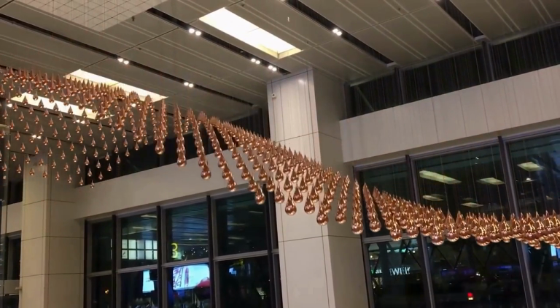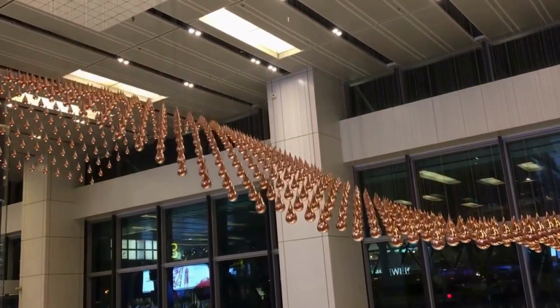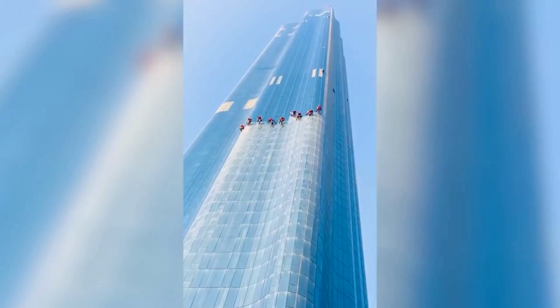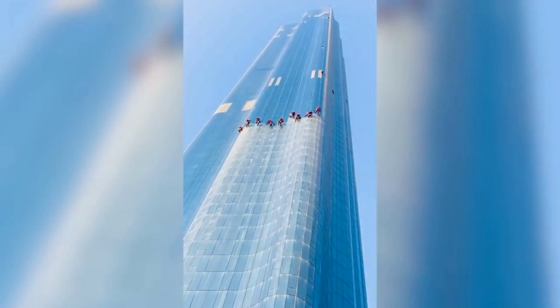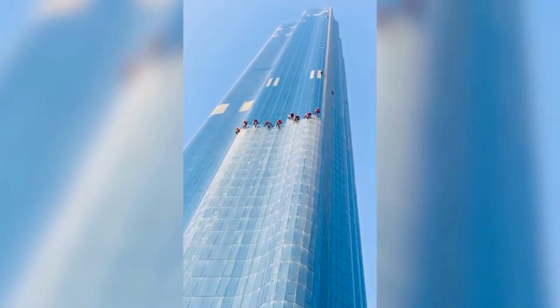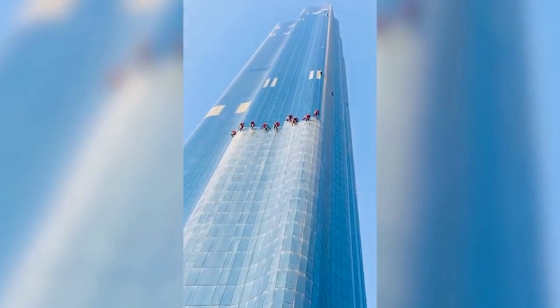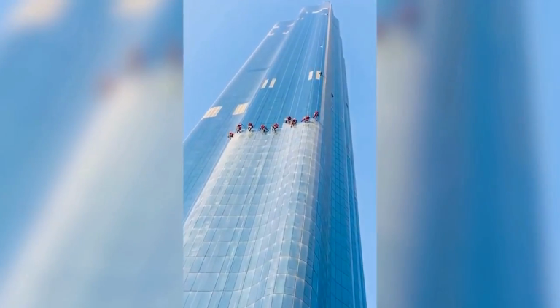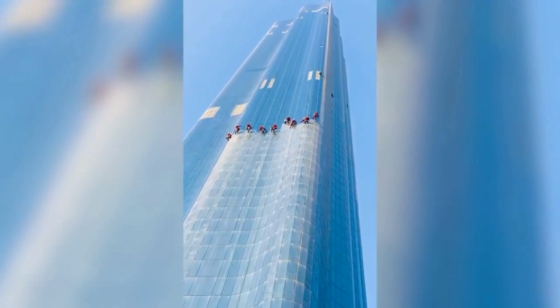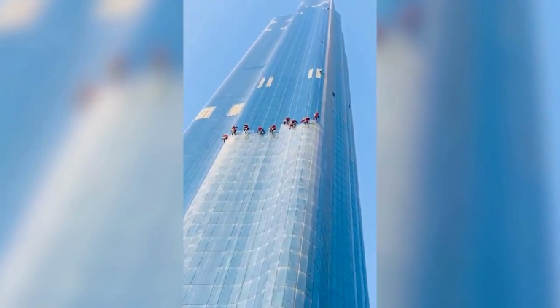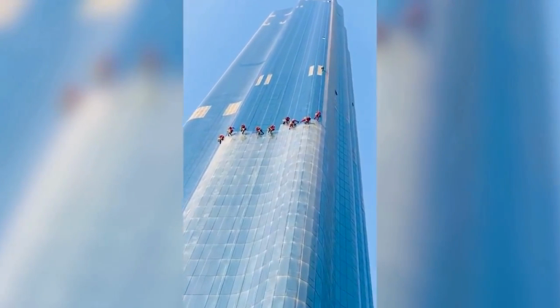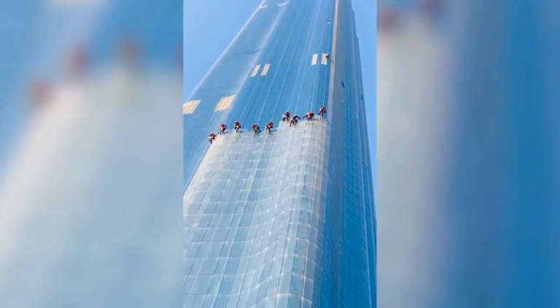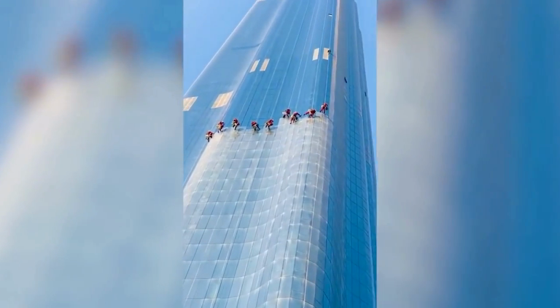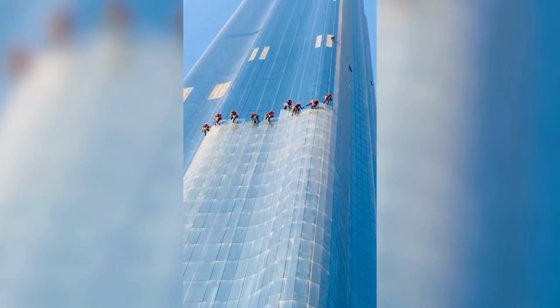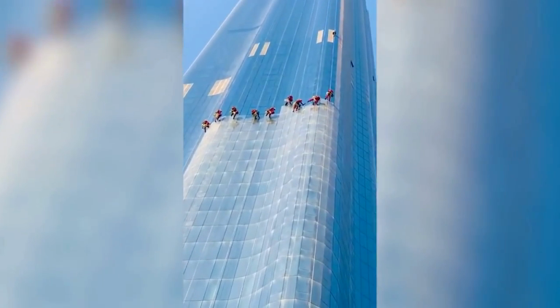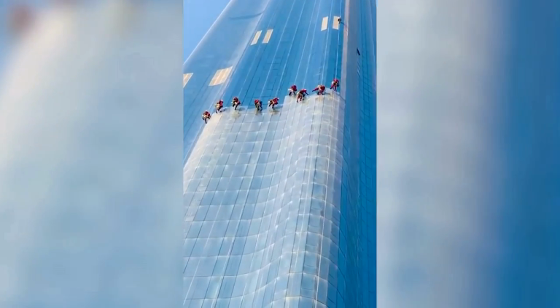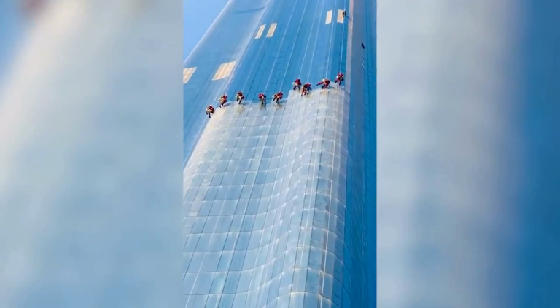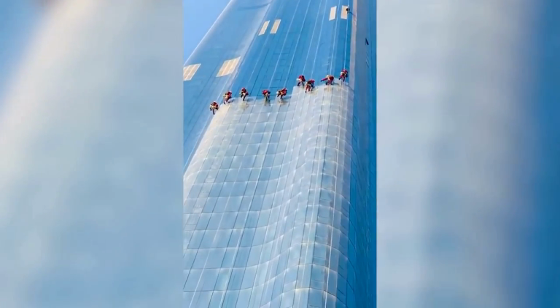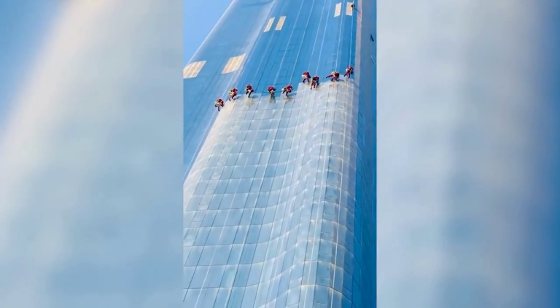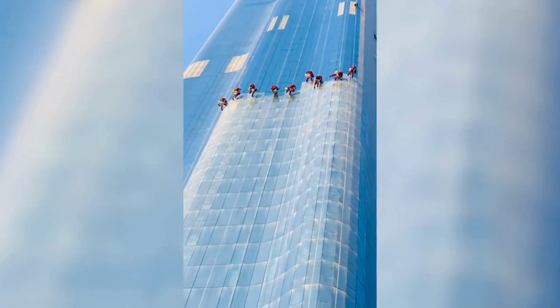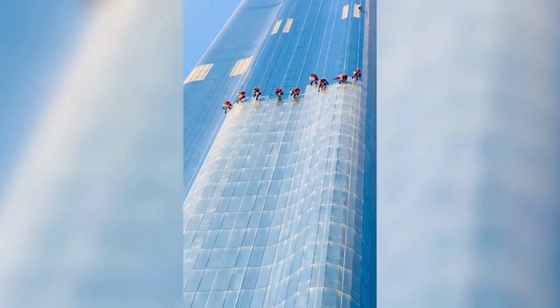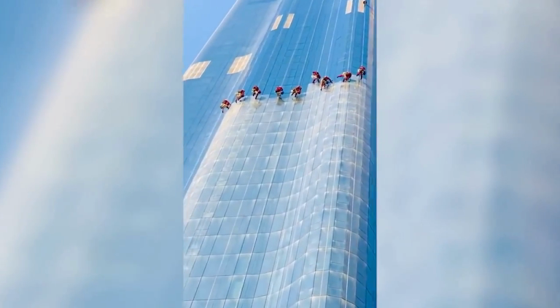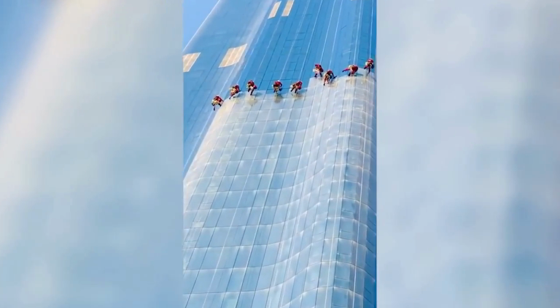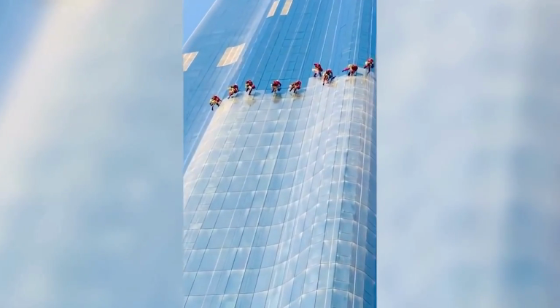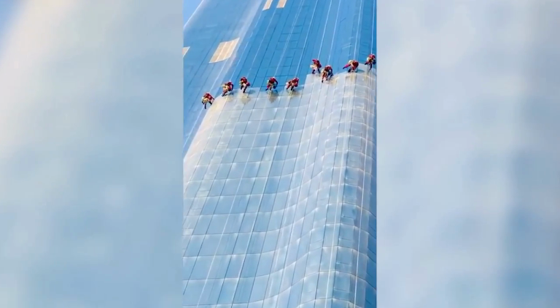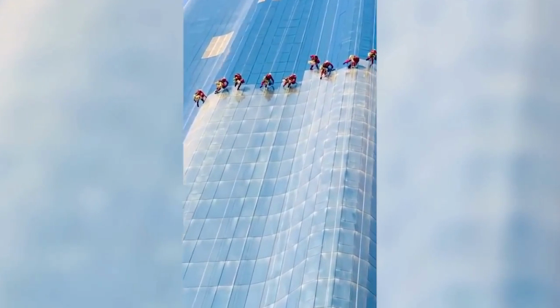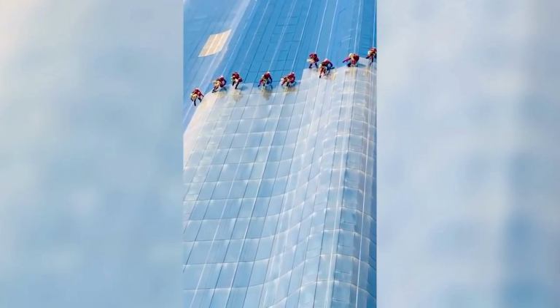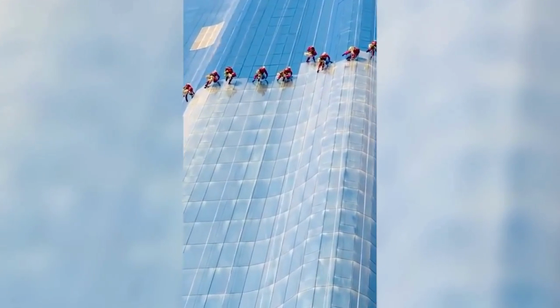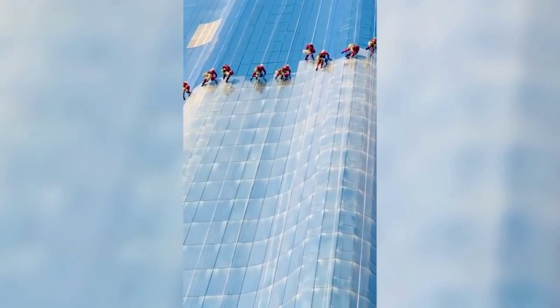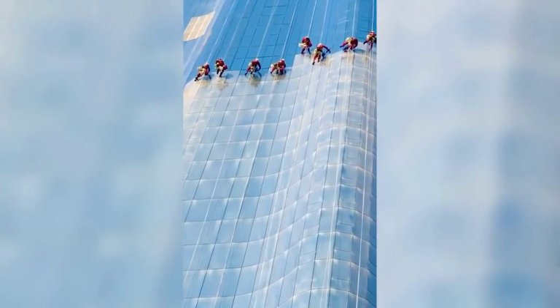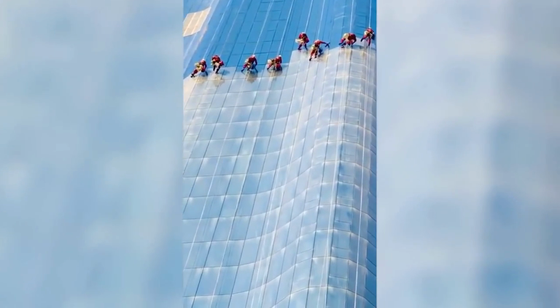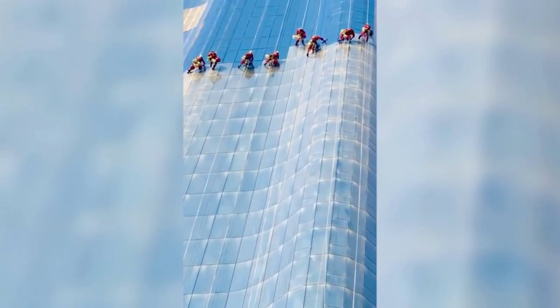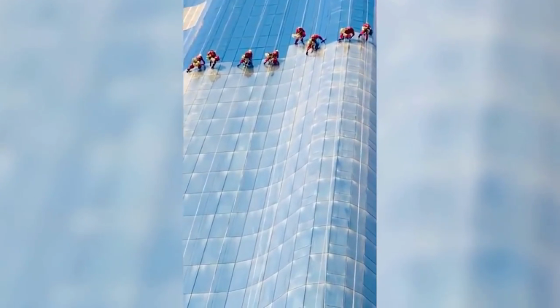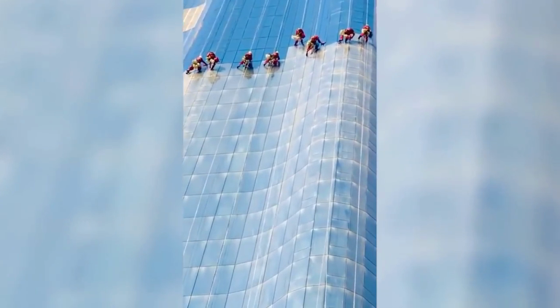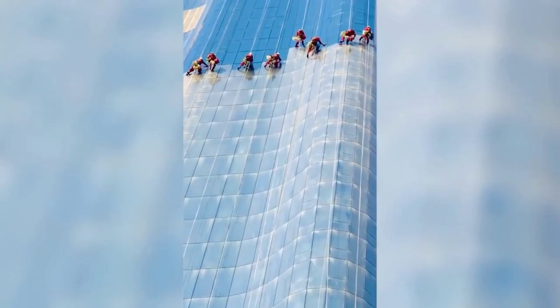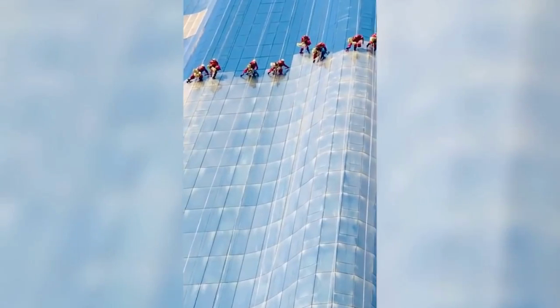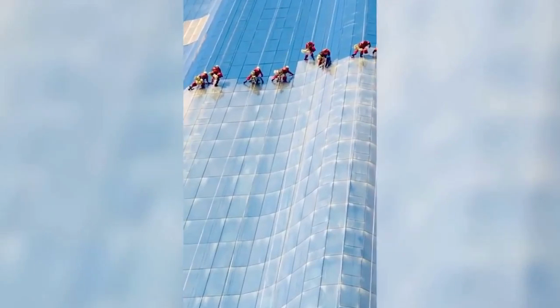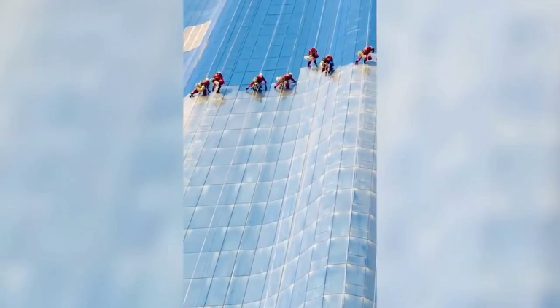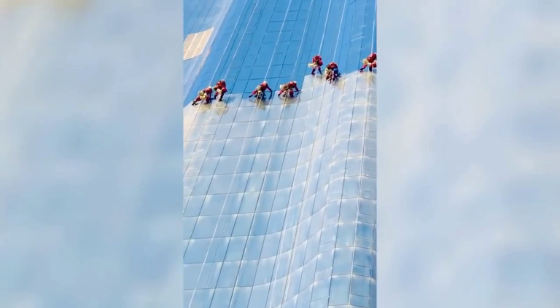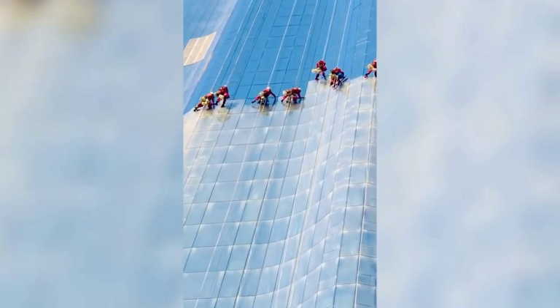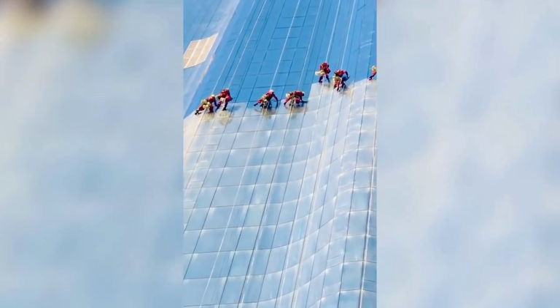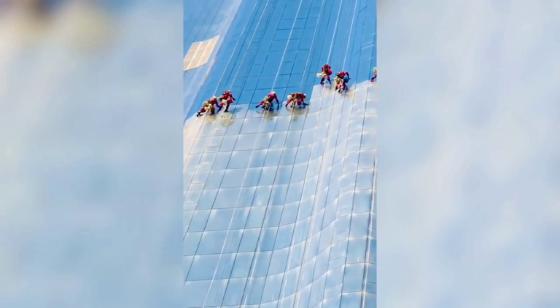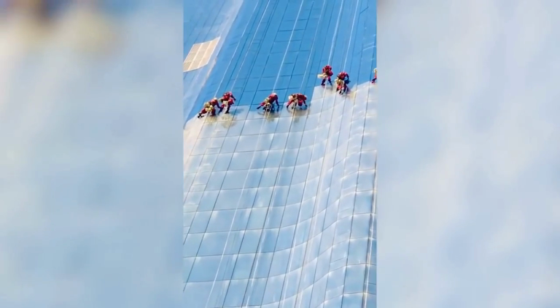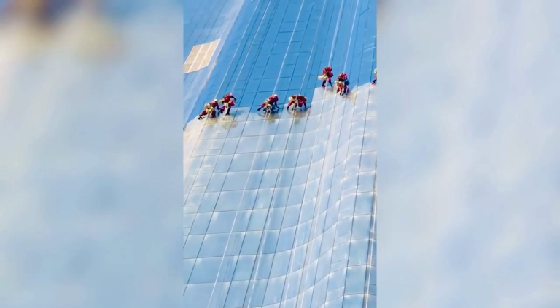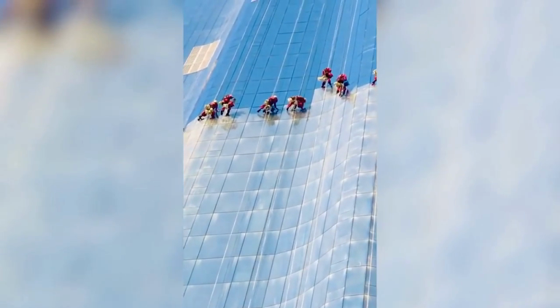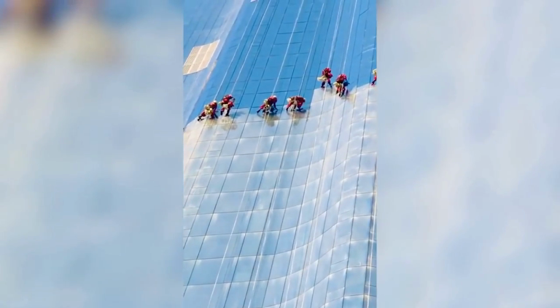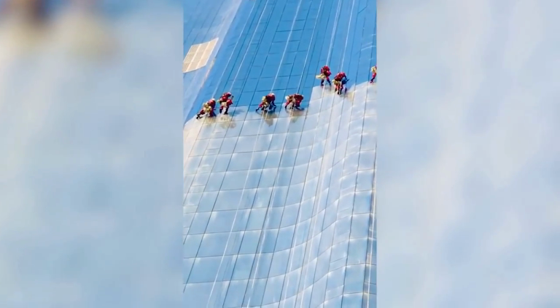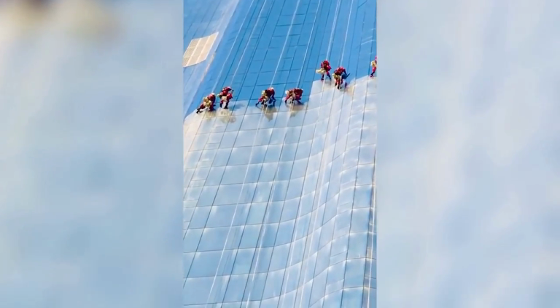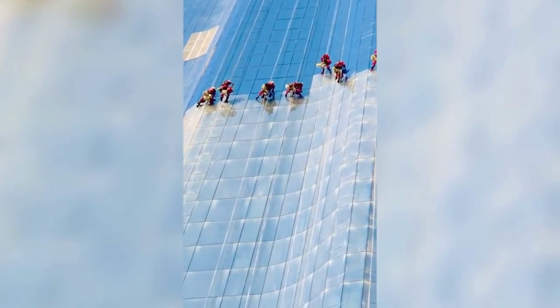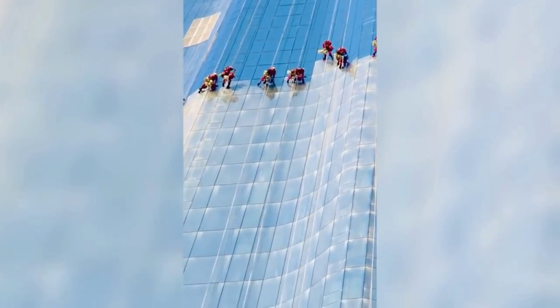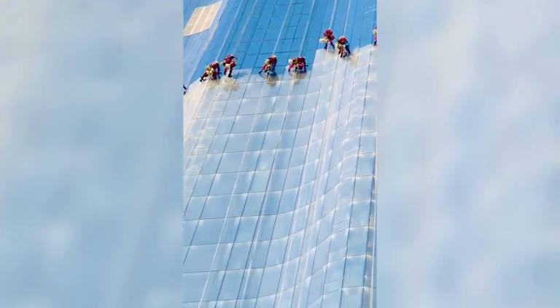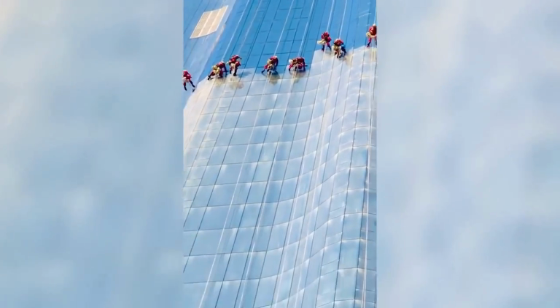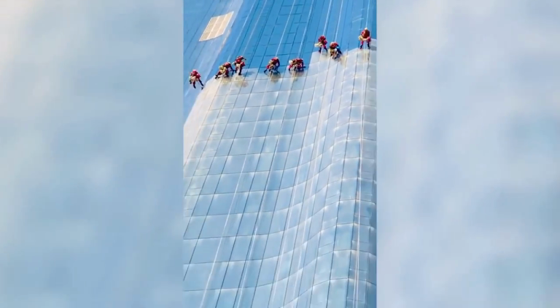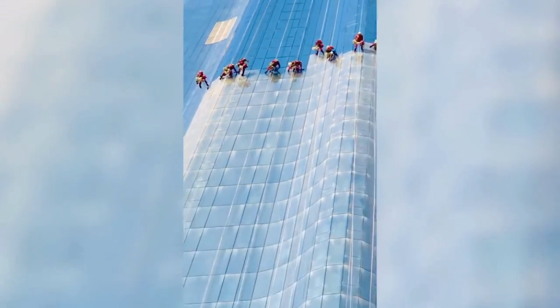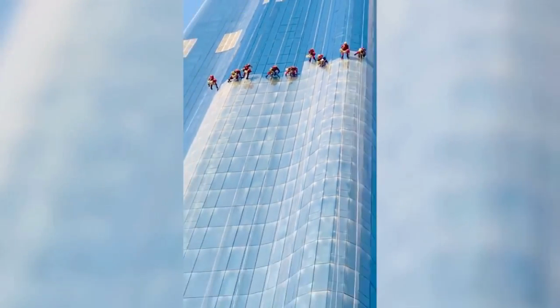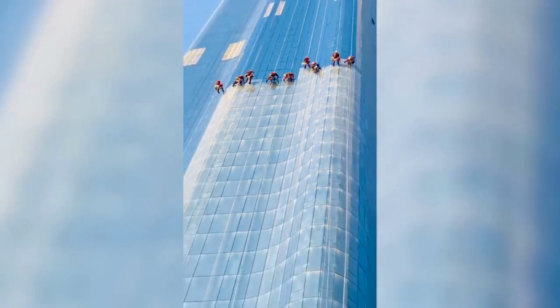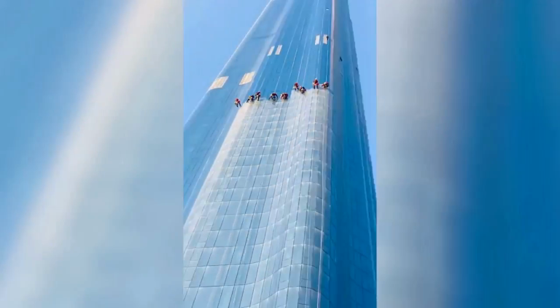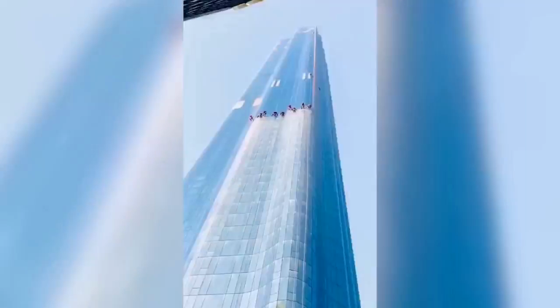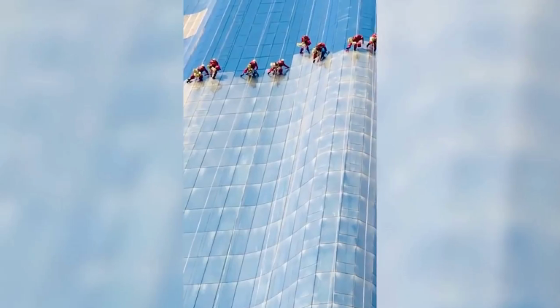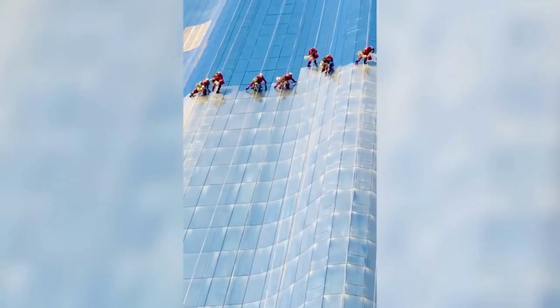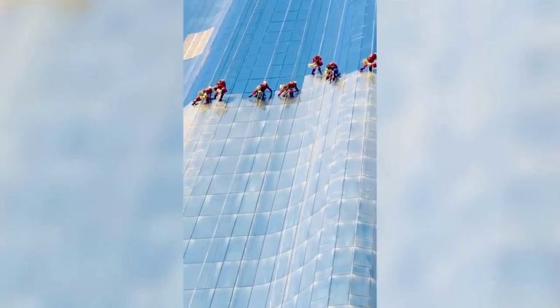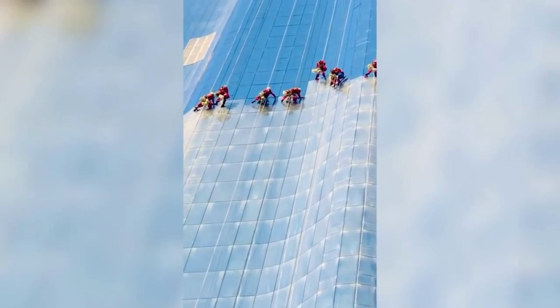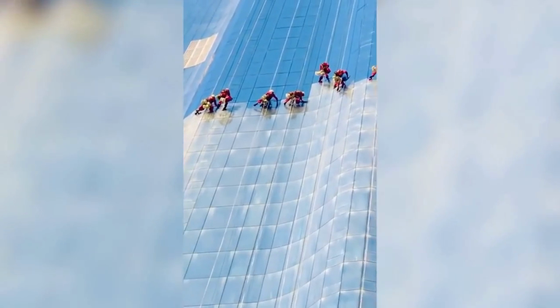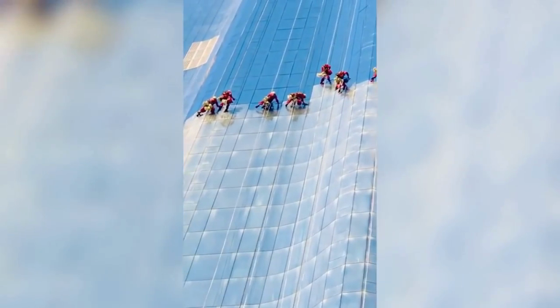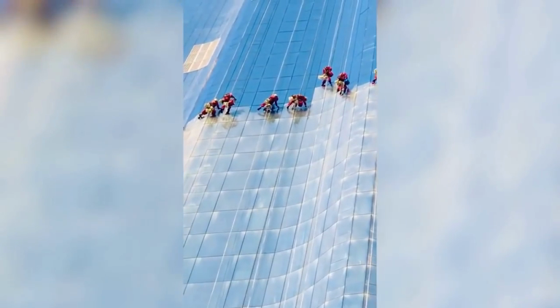Unique footage straight from Dubai: a robot cleans the windows of a skyscraper after a dust storm.